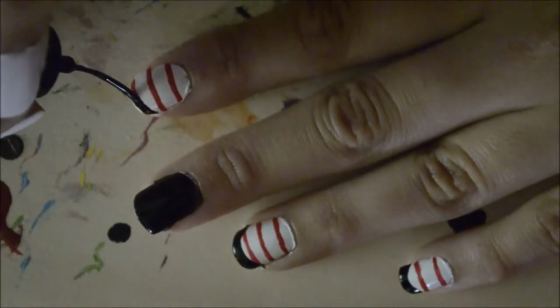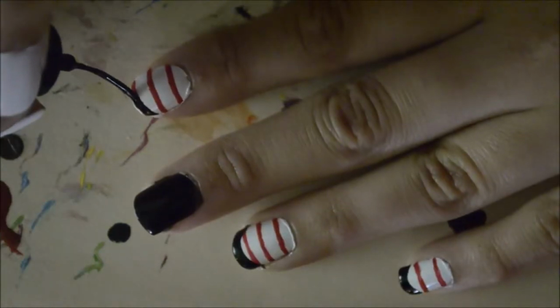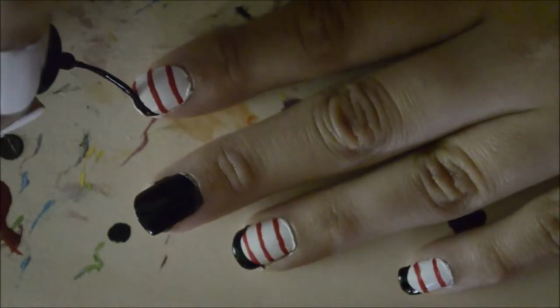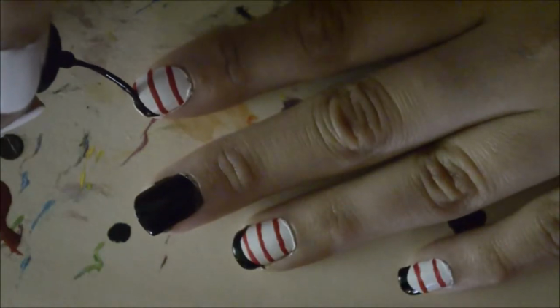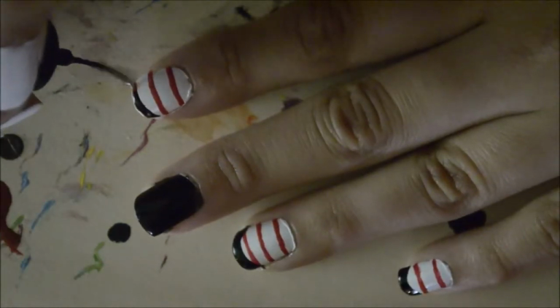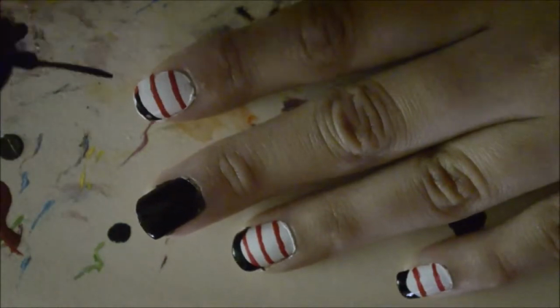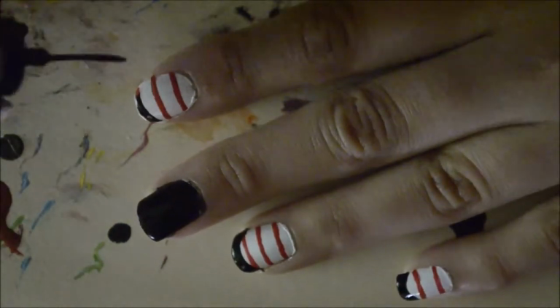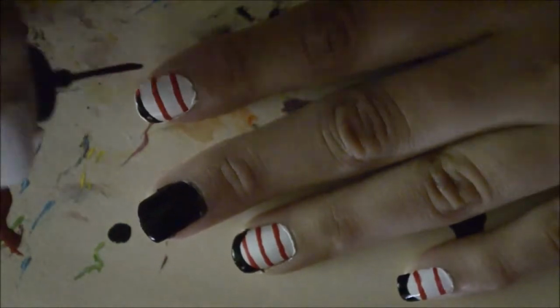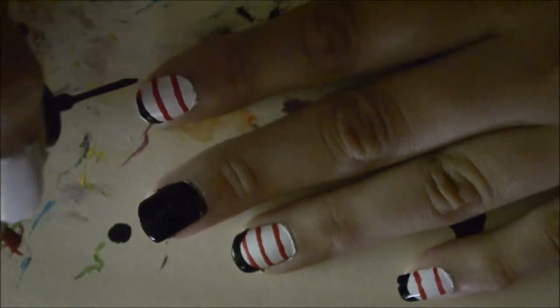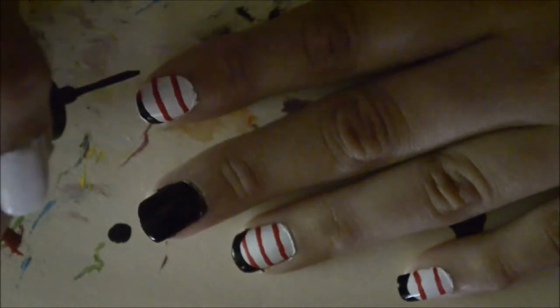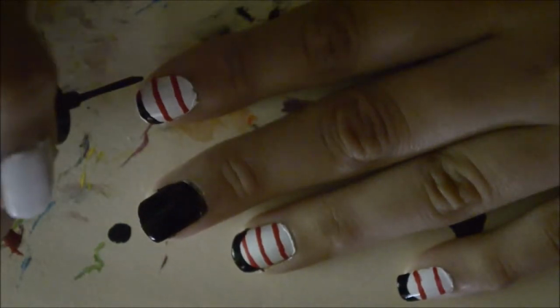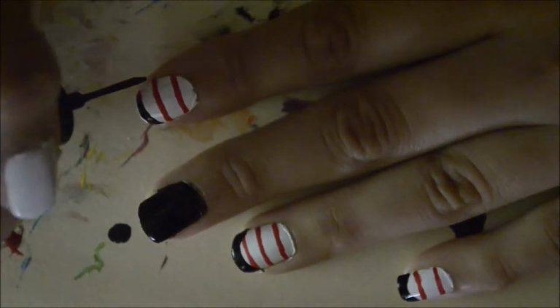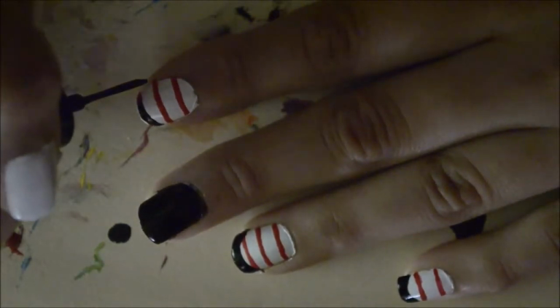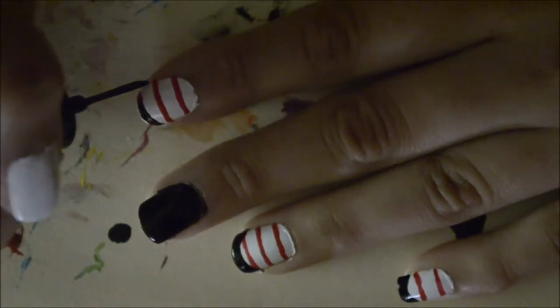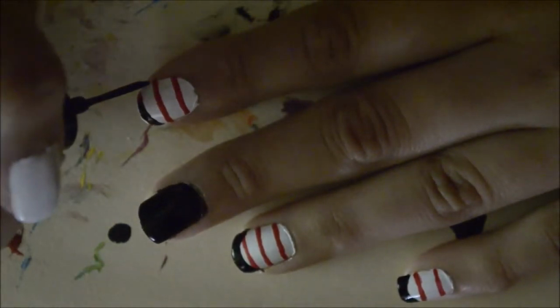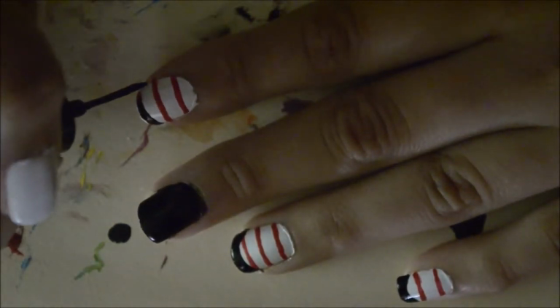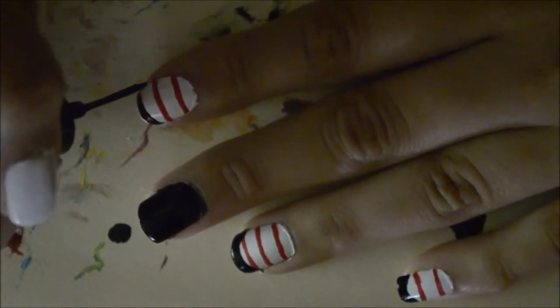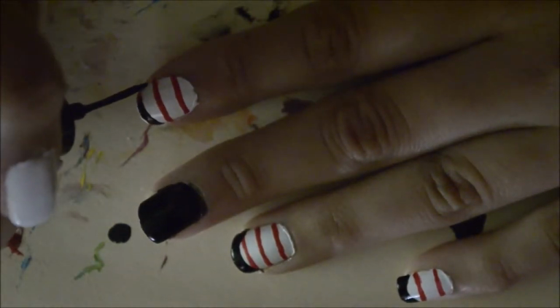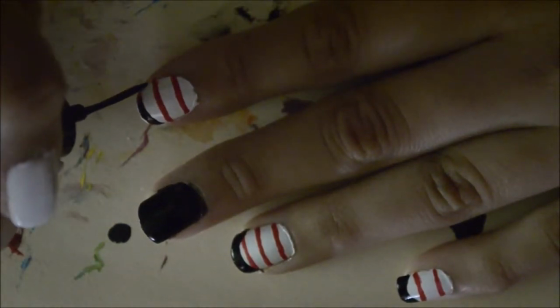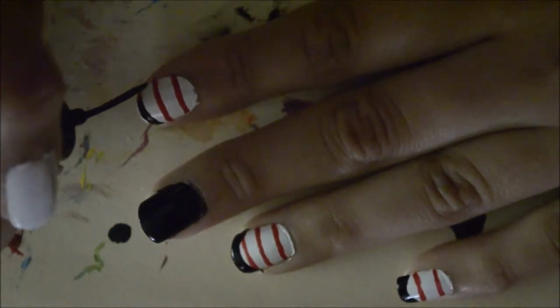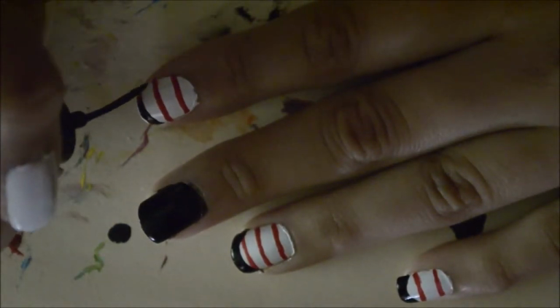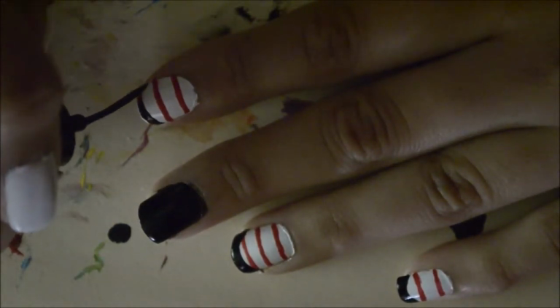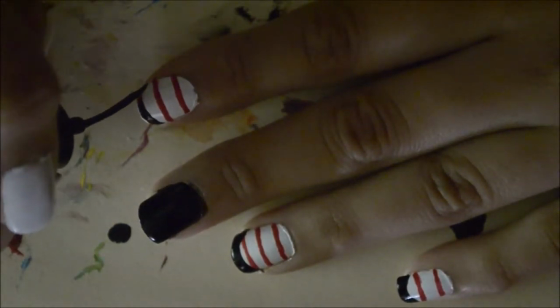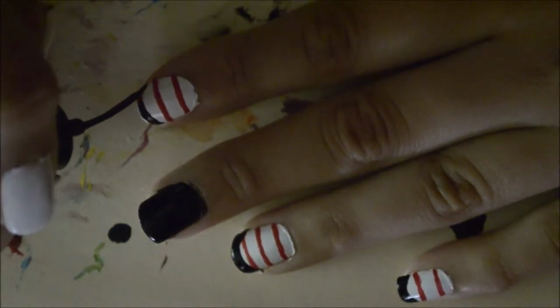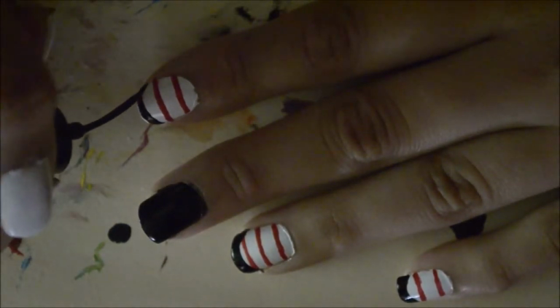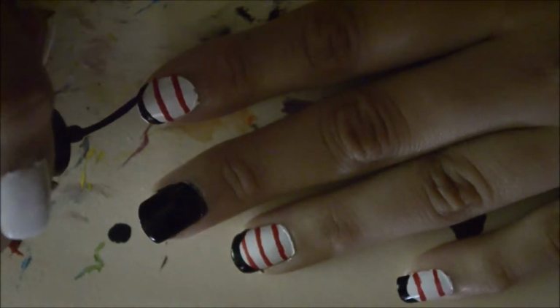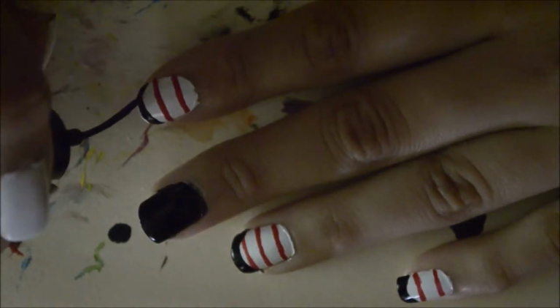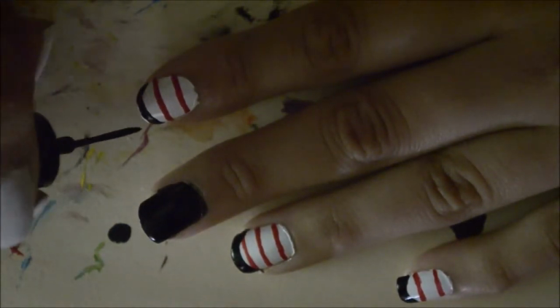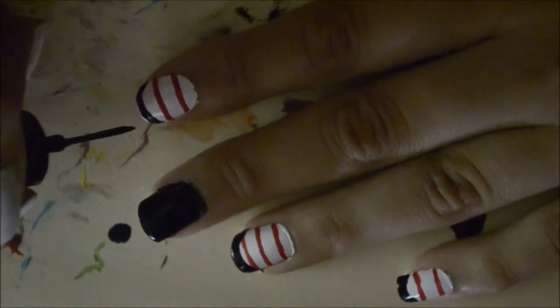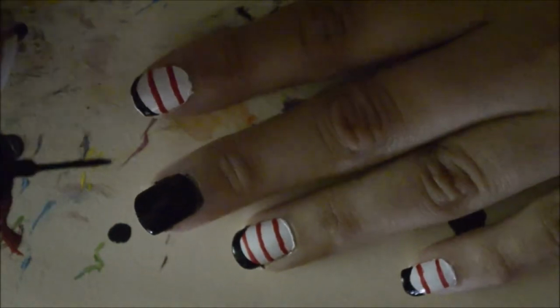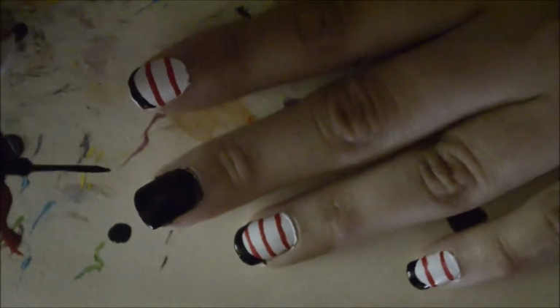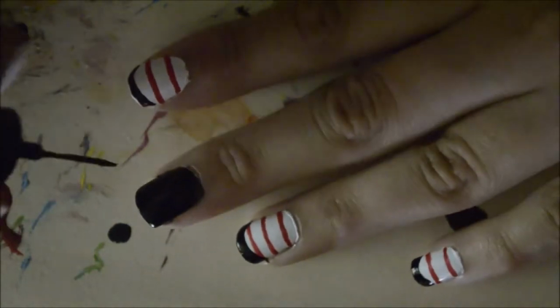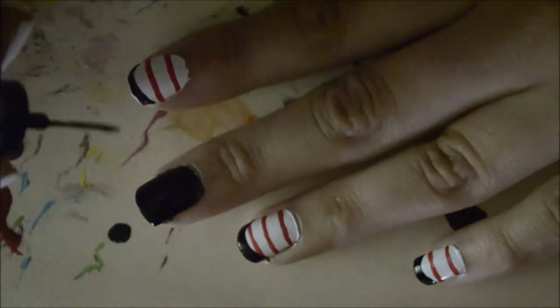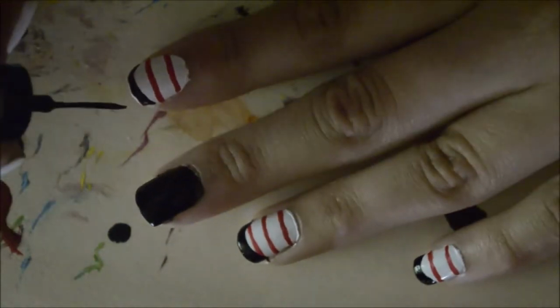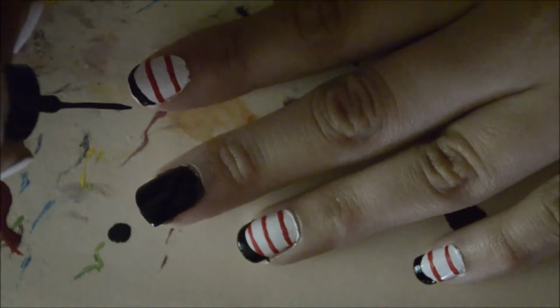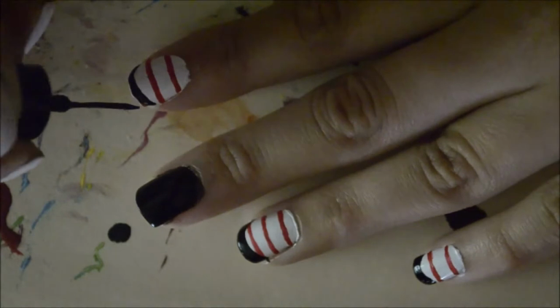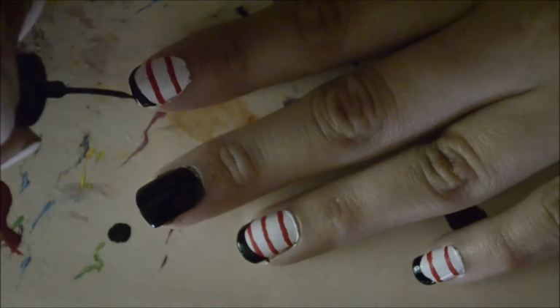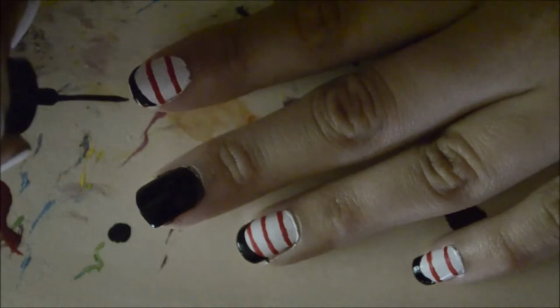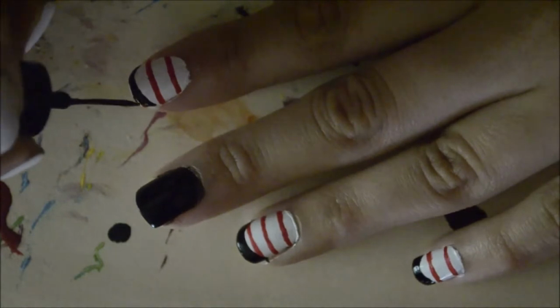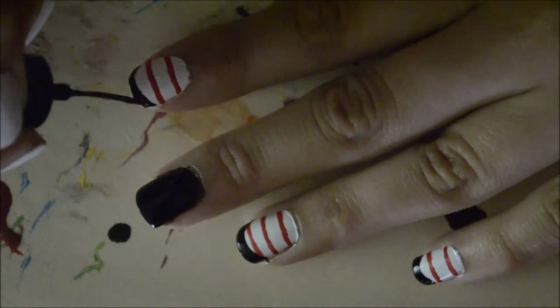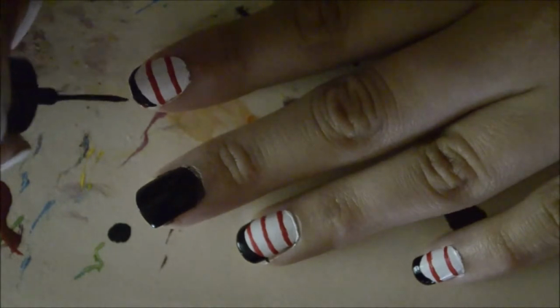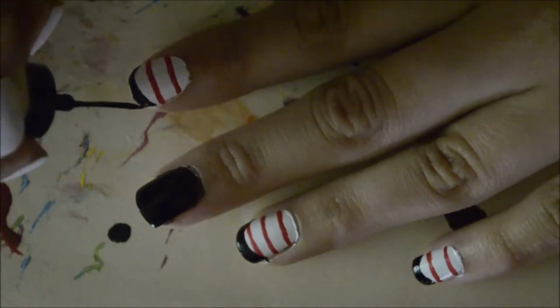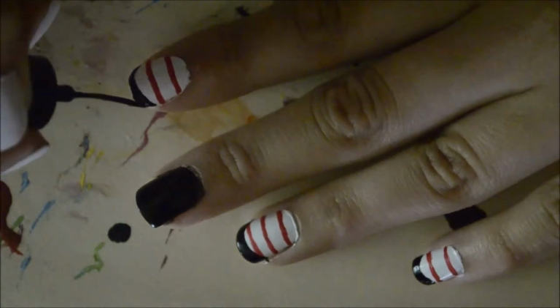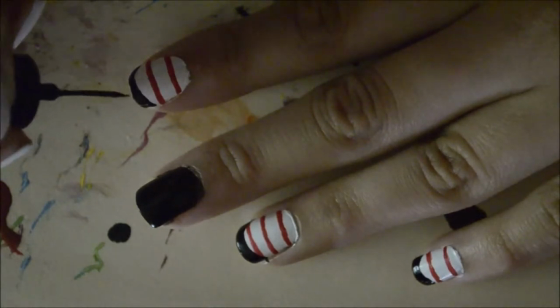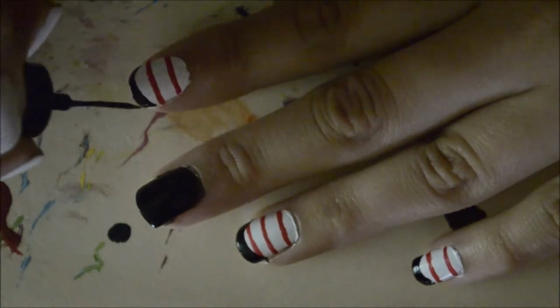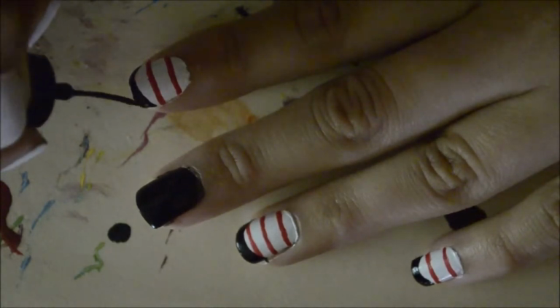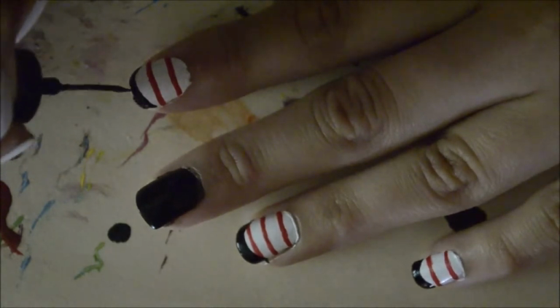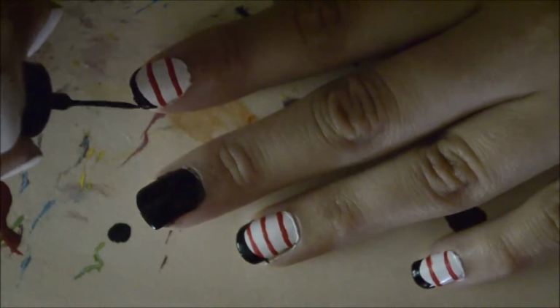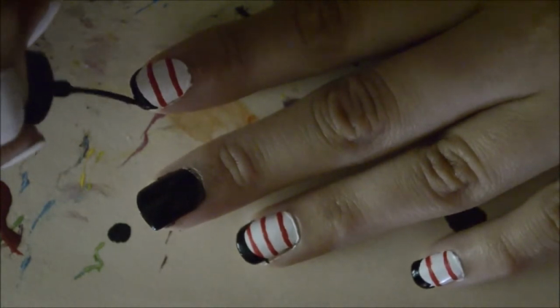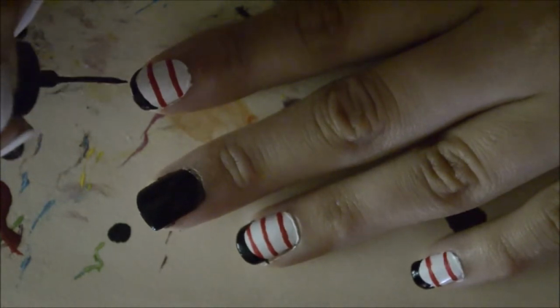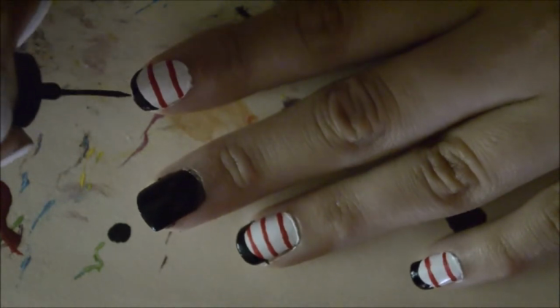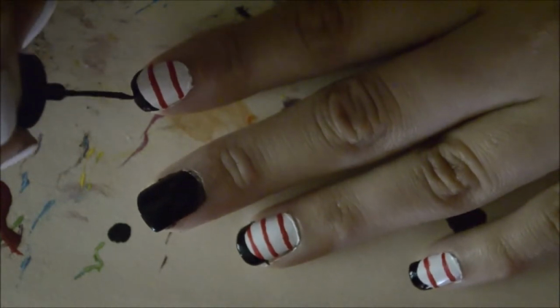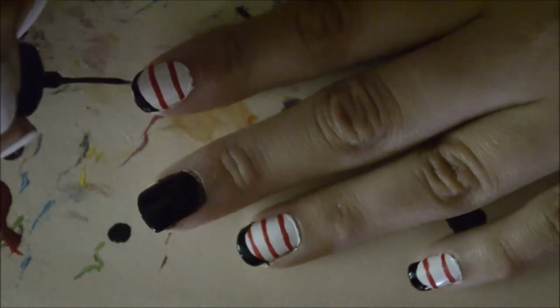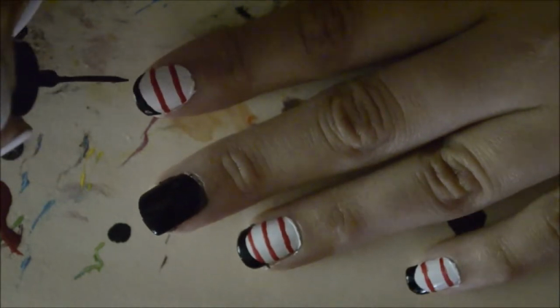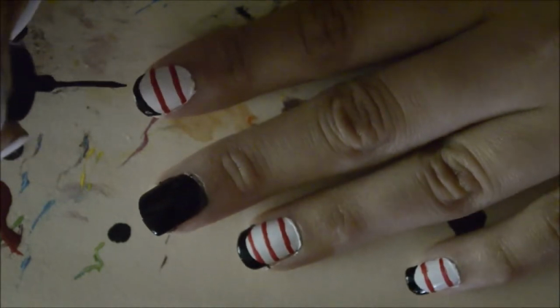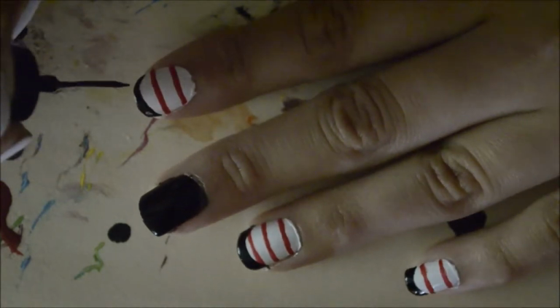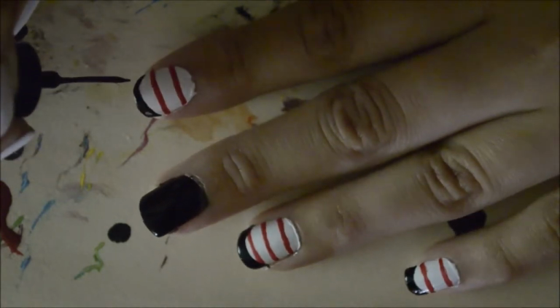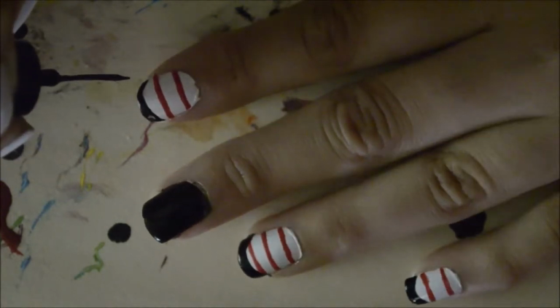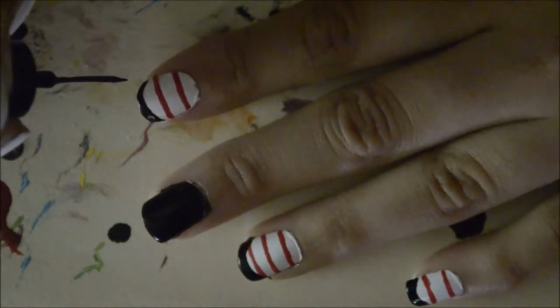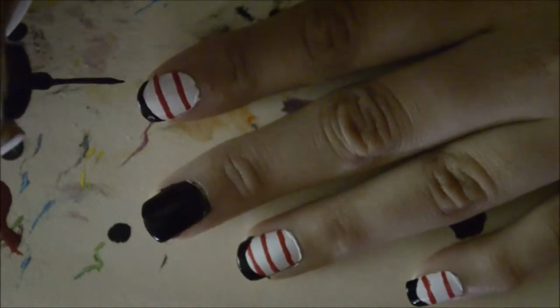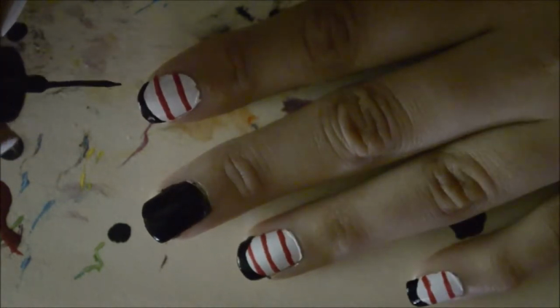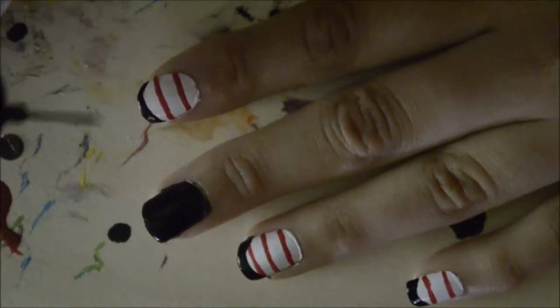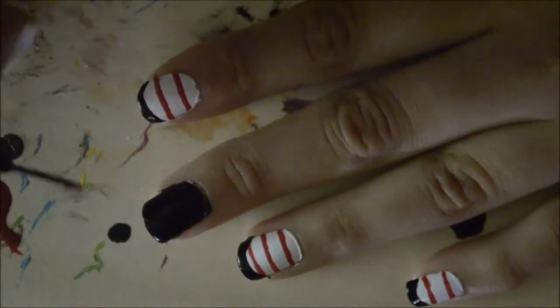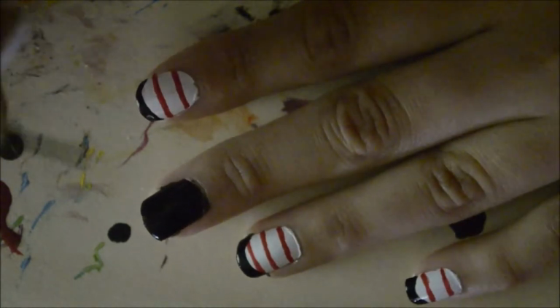With the black polish, create curved lines towards the tip of the nail. Then fill those lines in with the black polish.